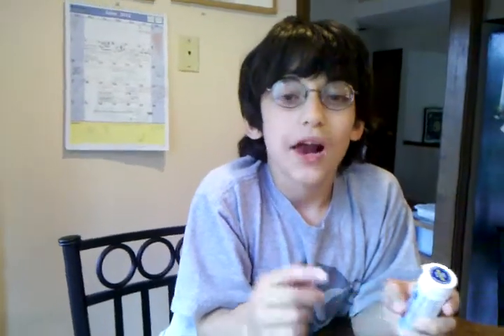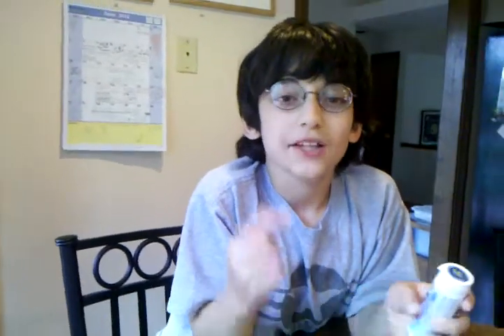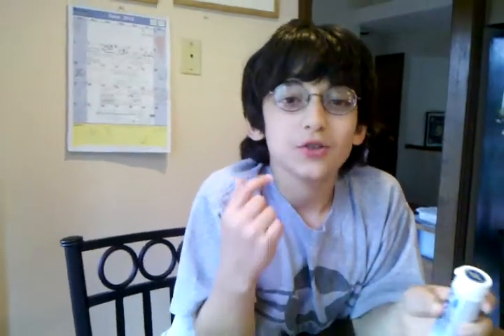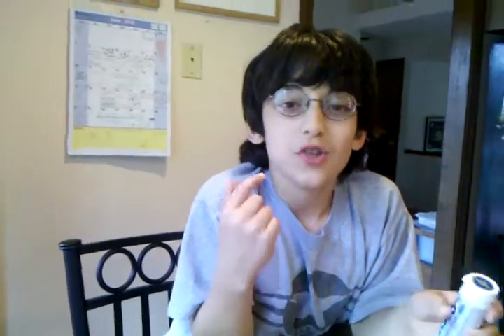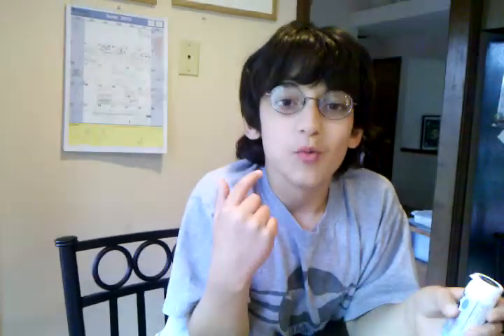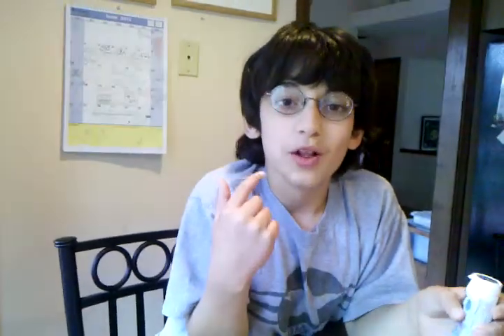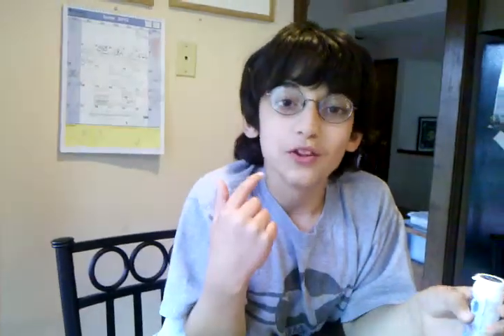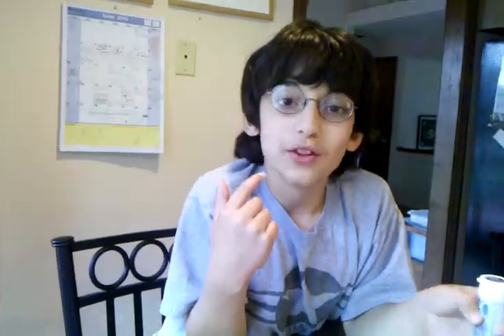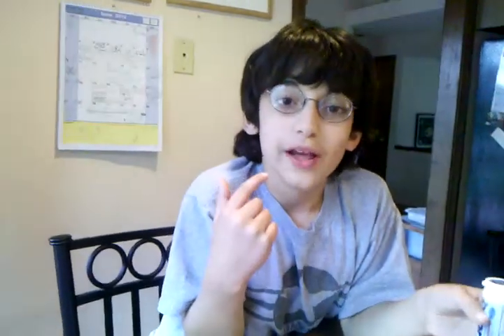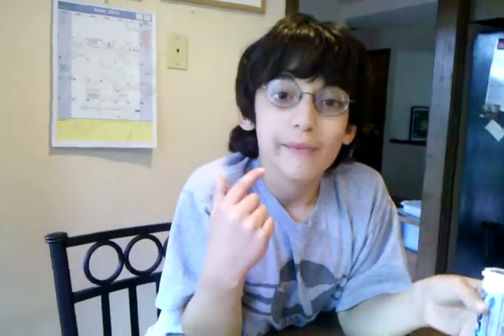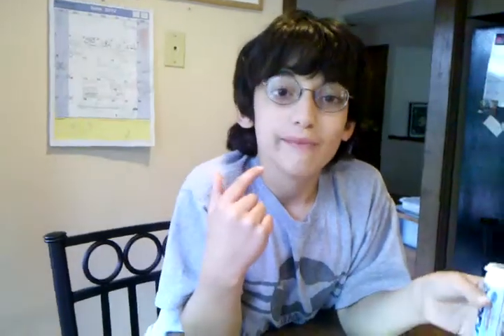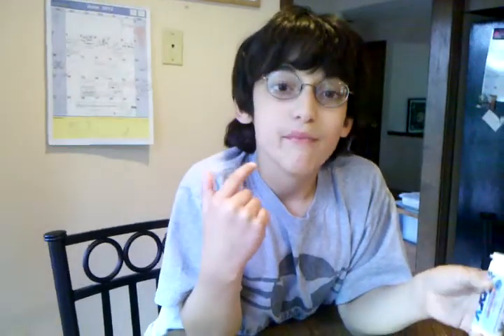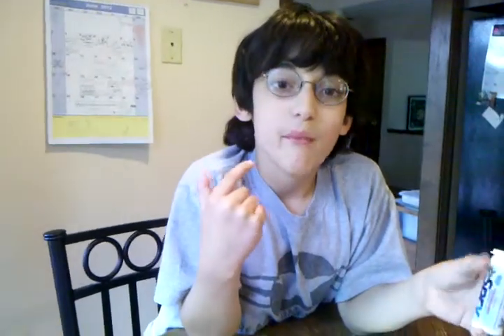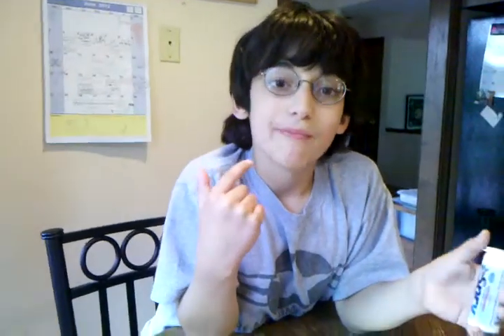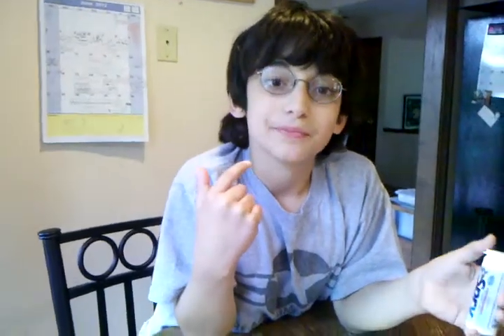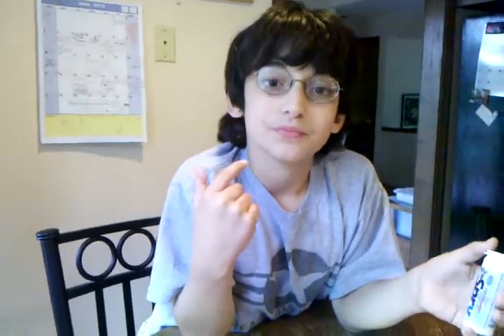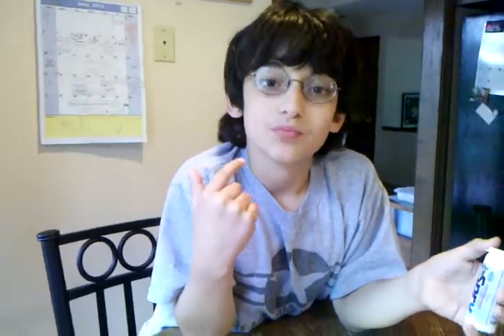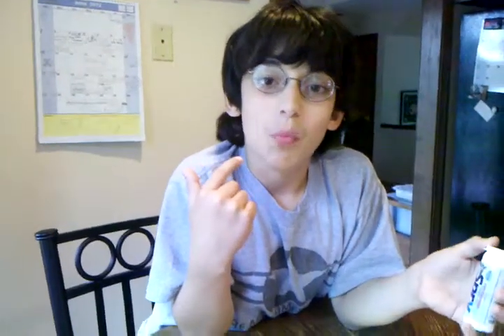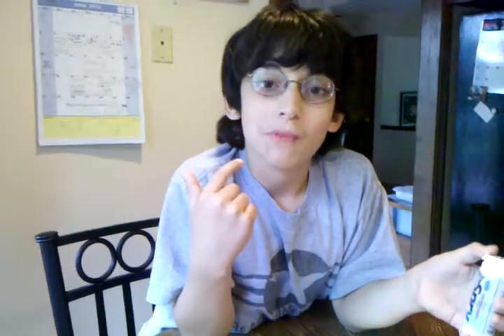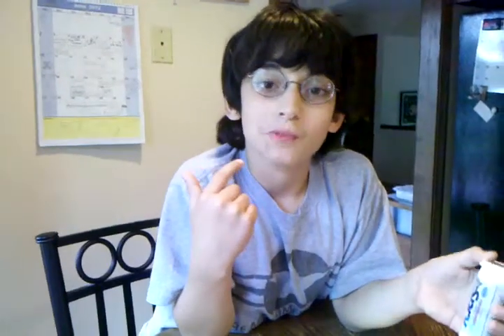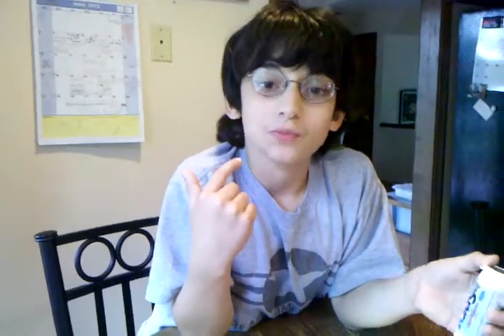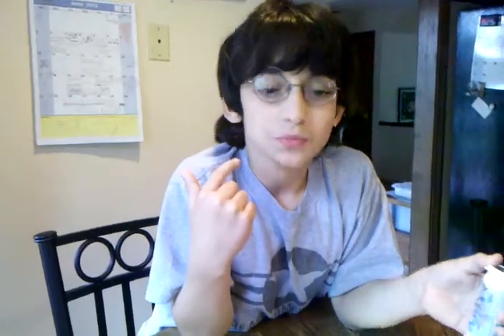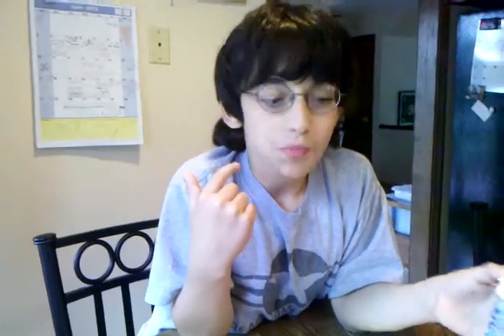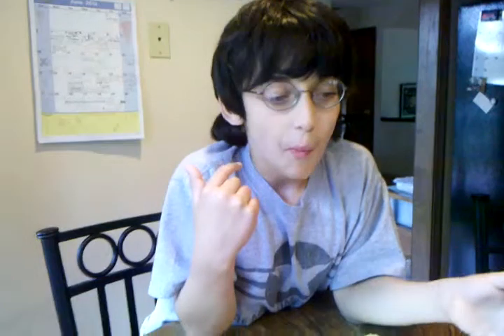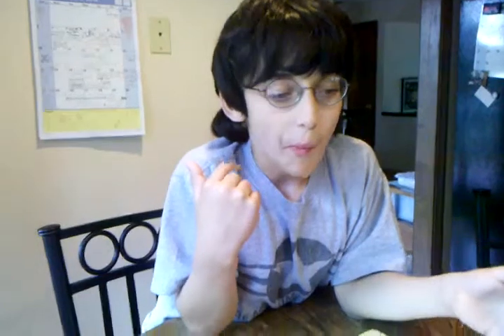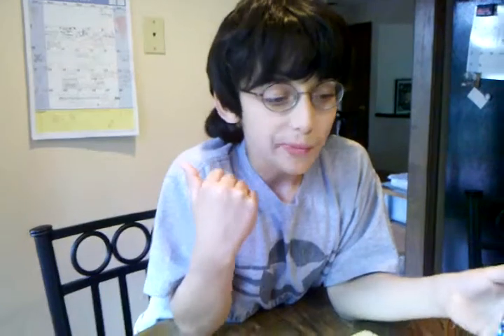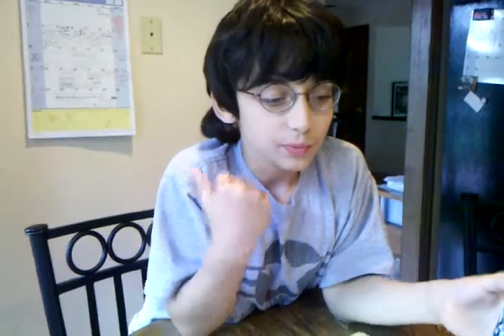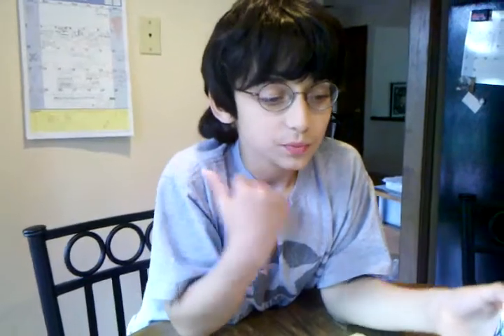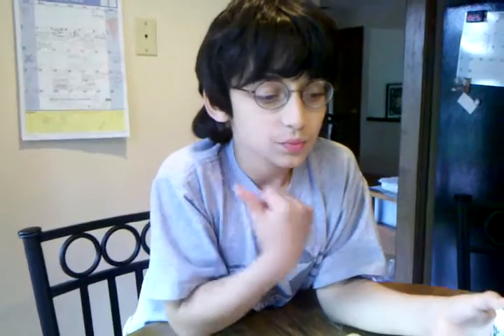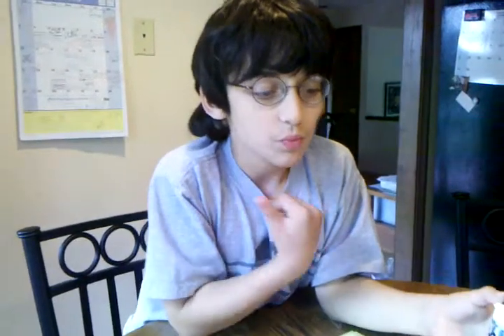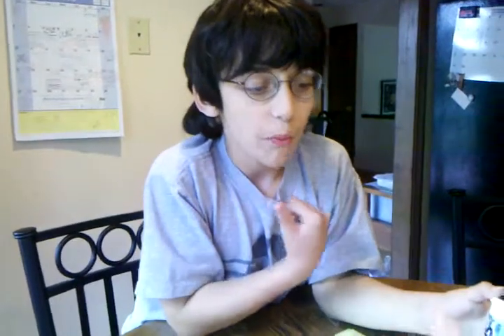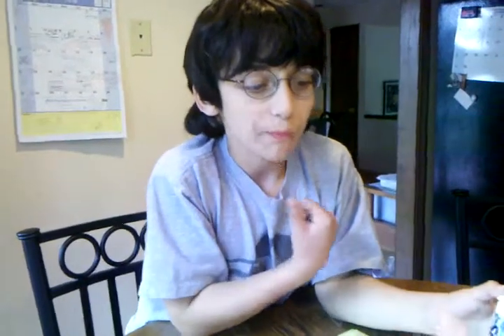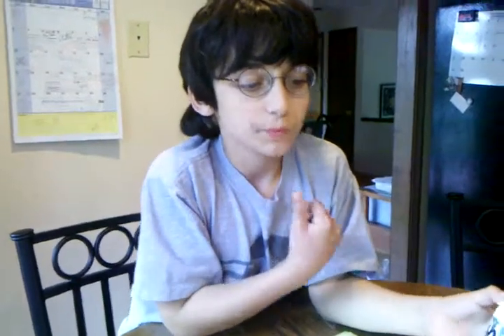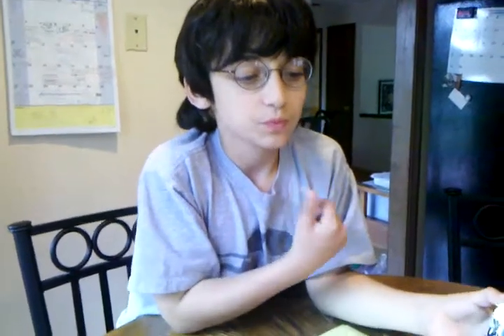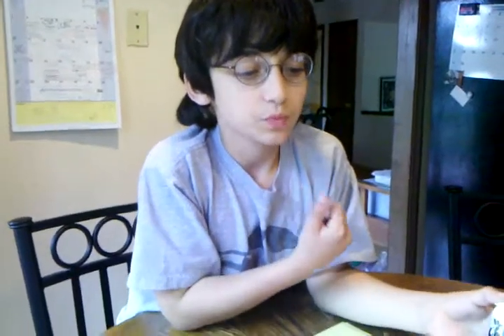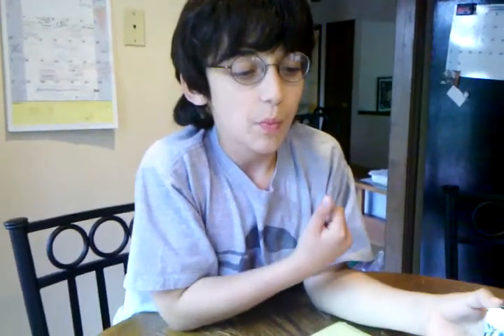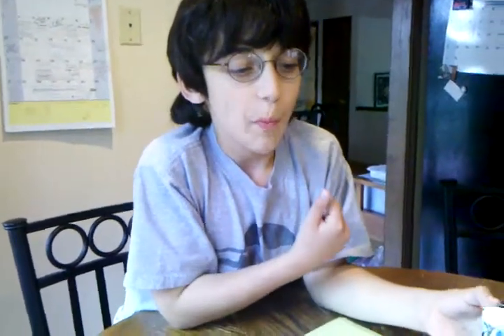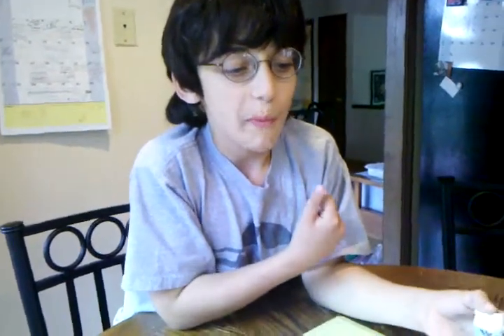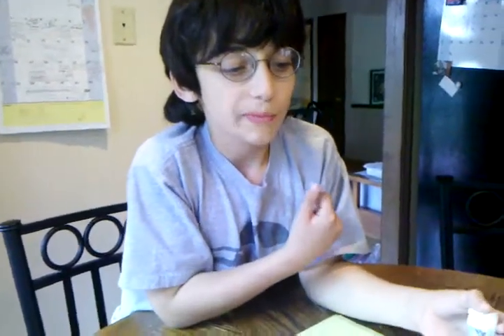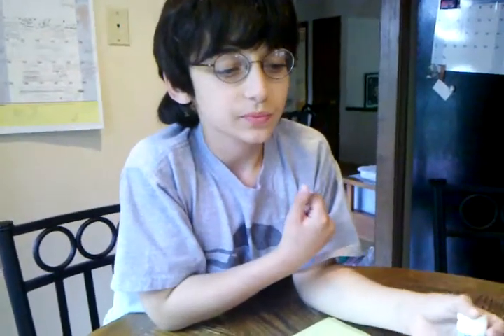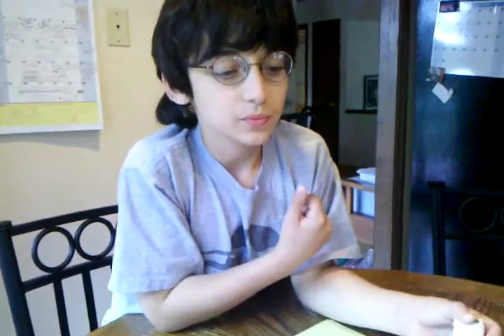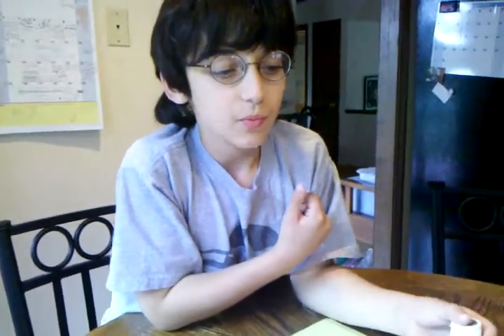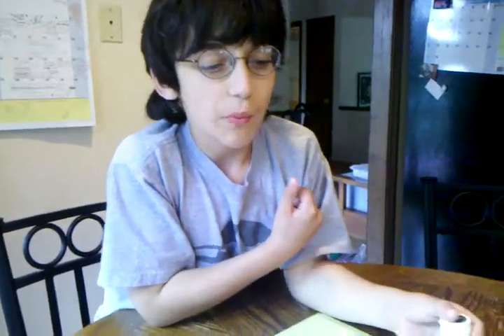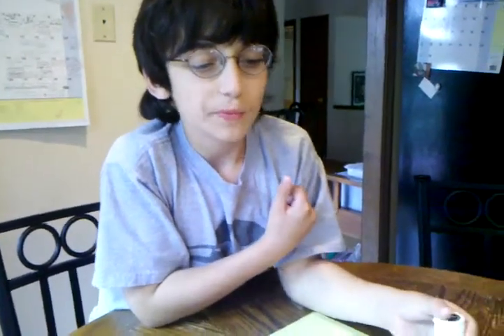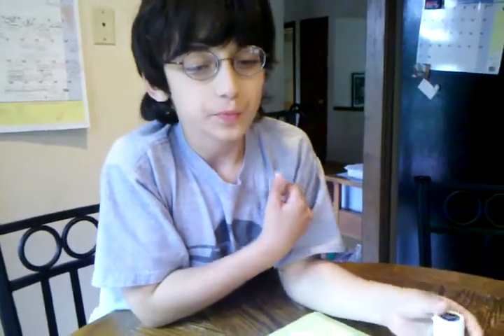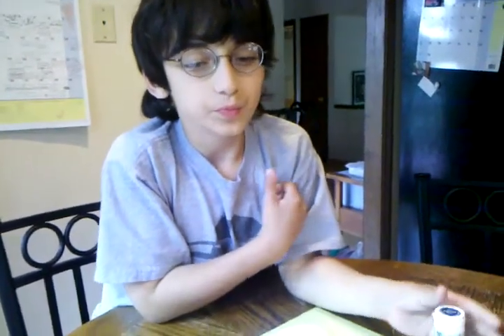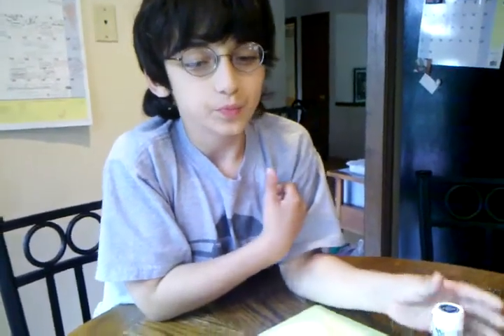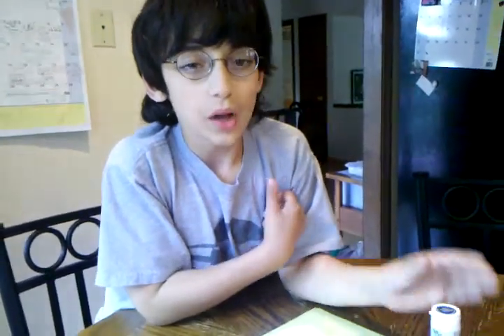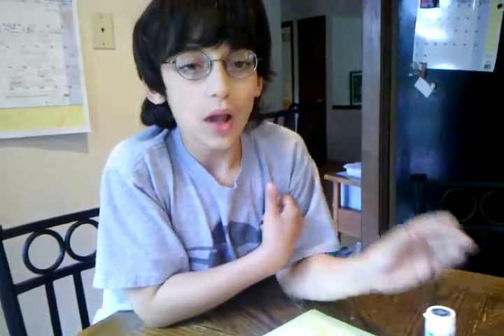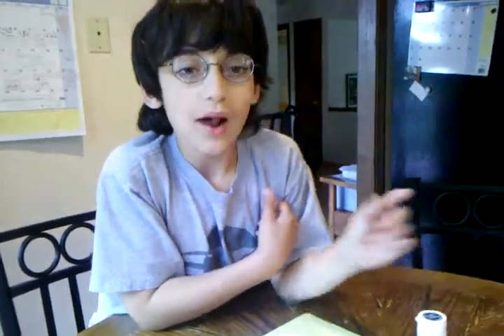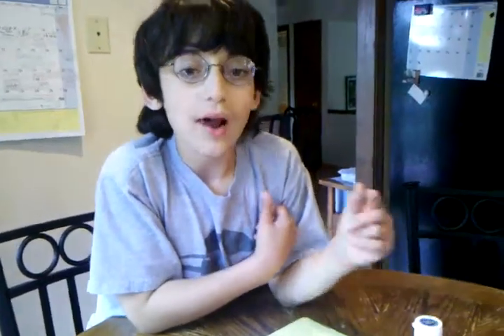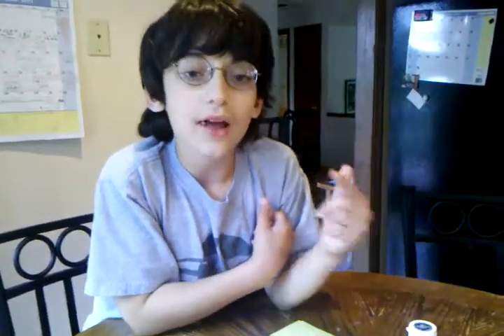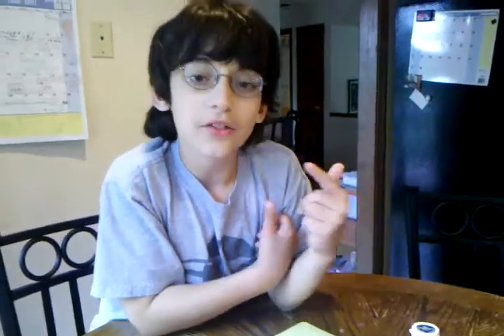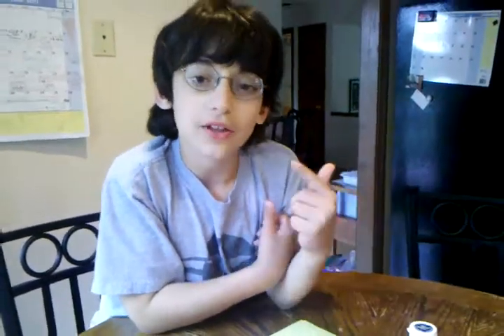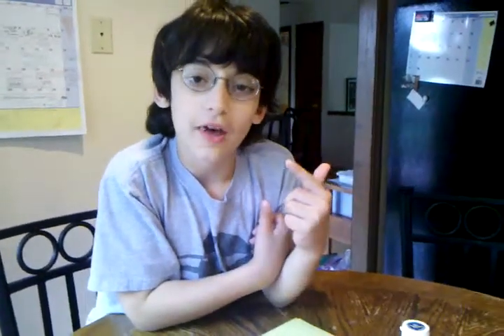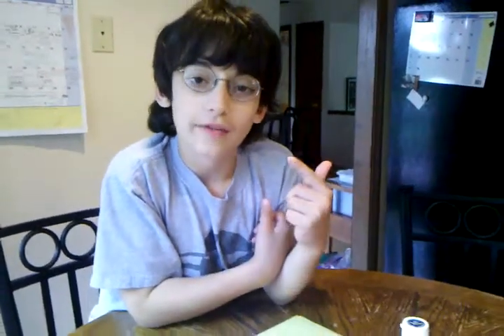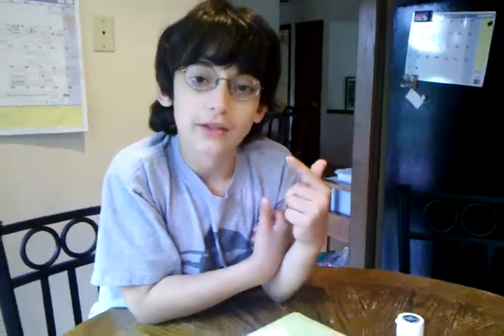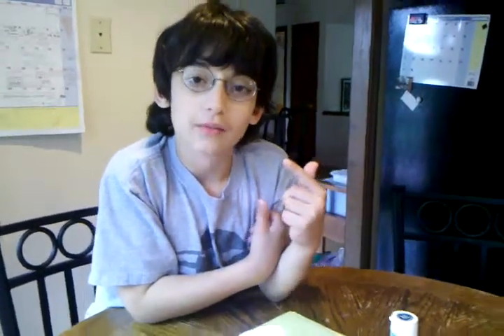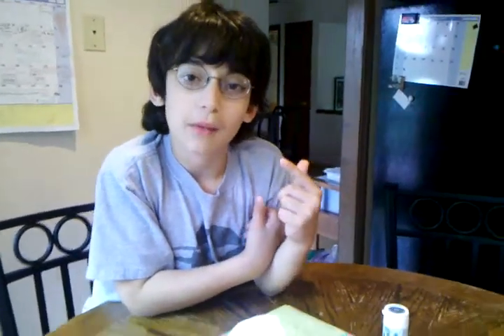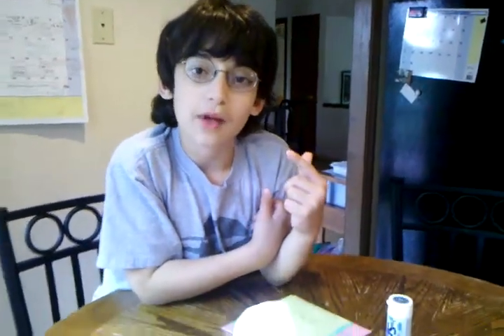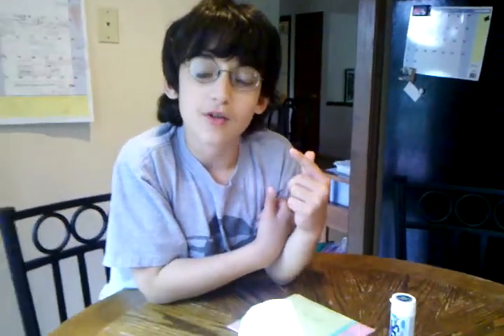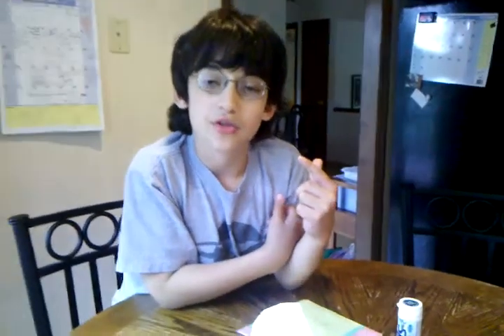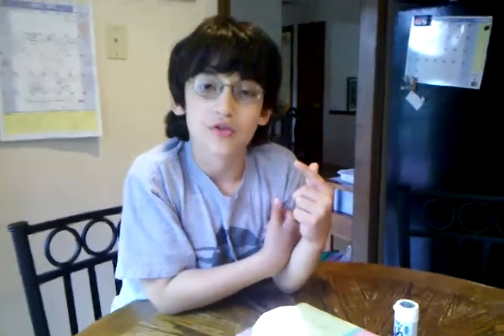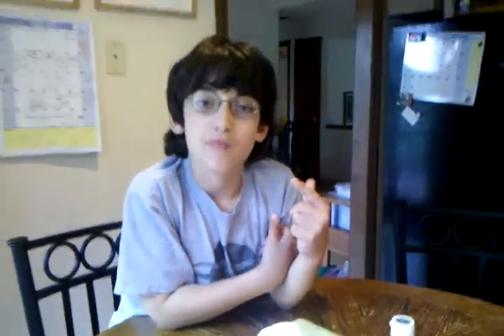I don't swallow the gum. I still have it in my mouth.